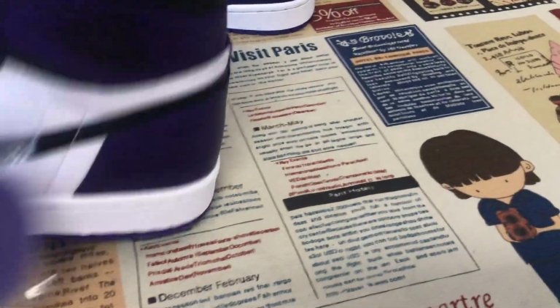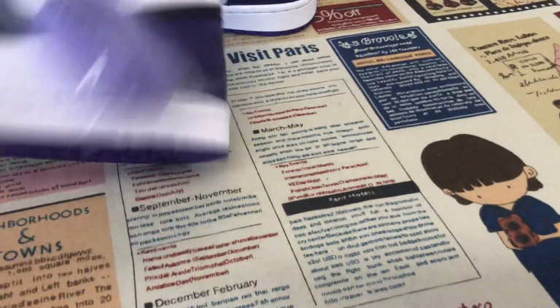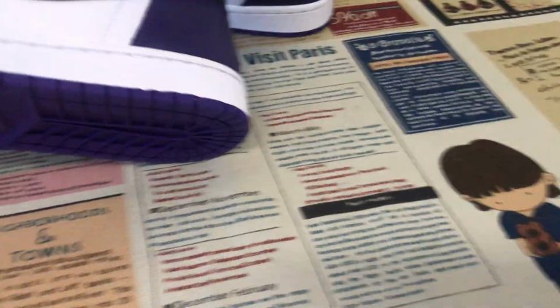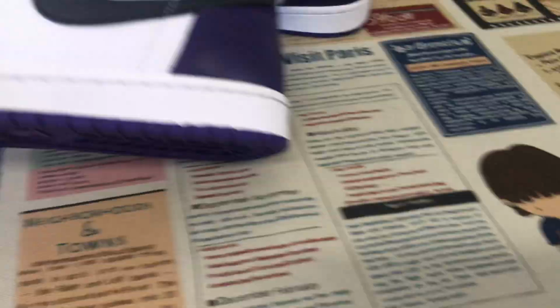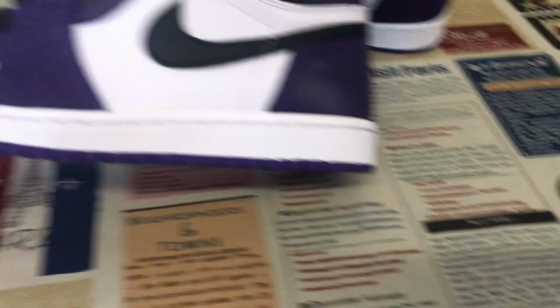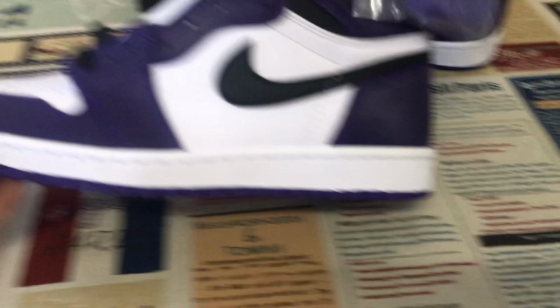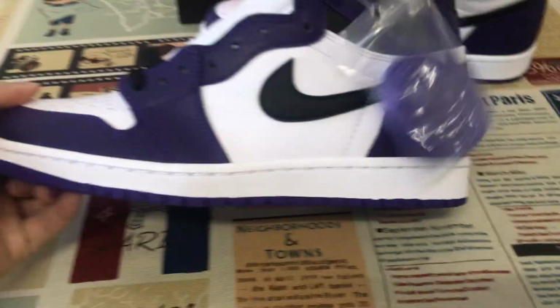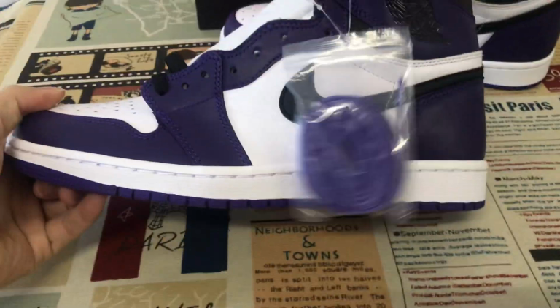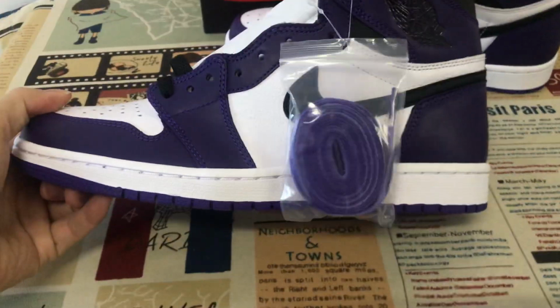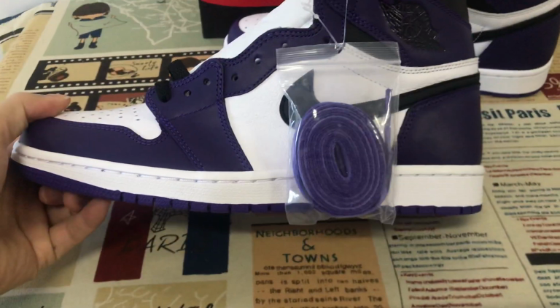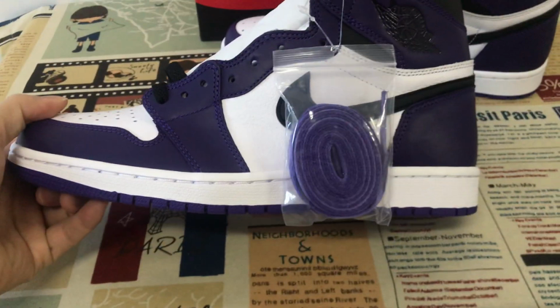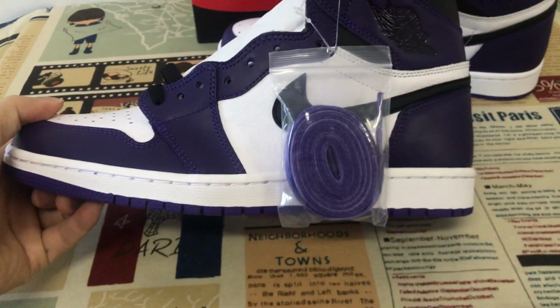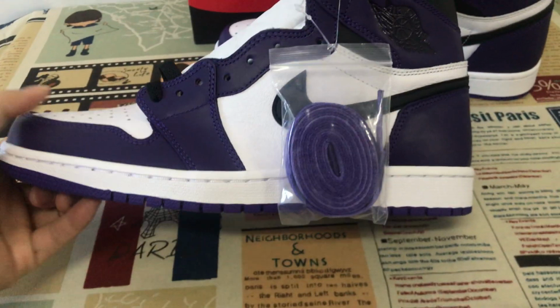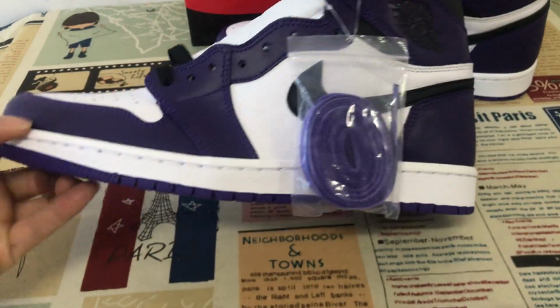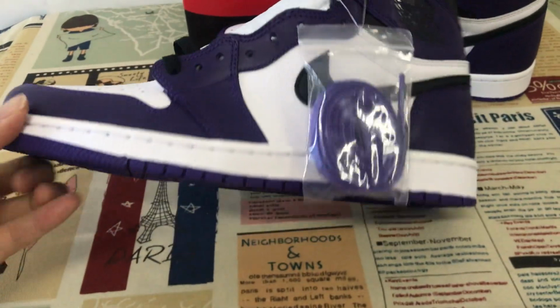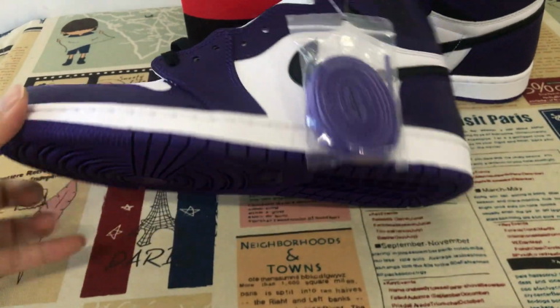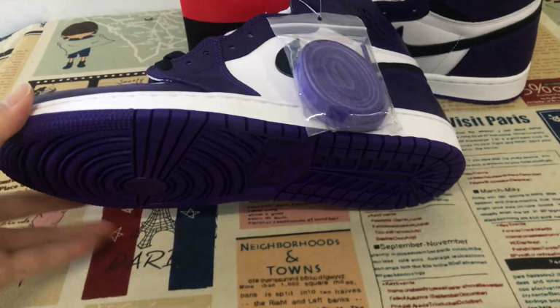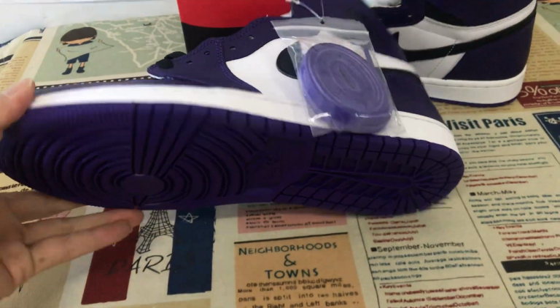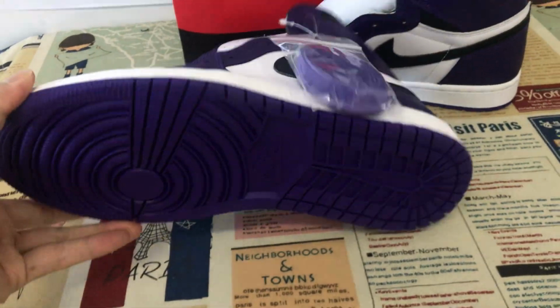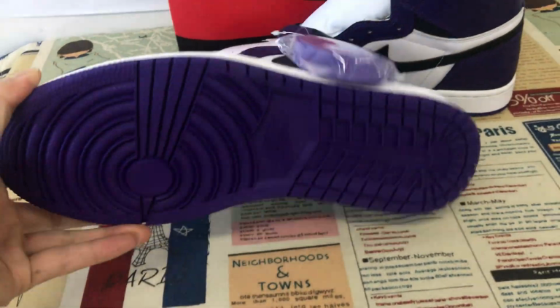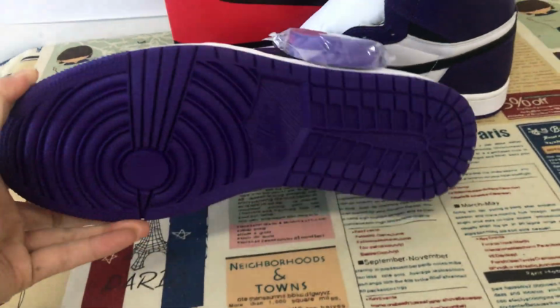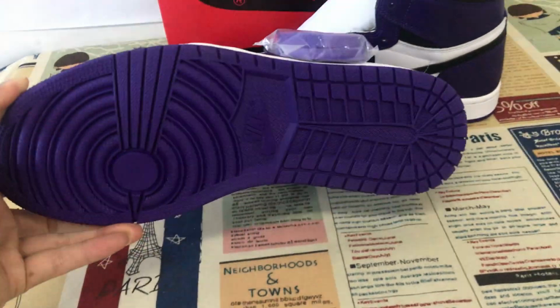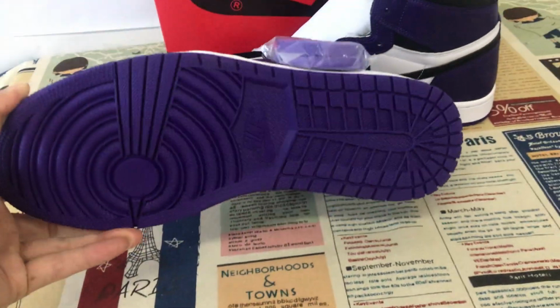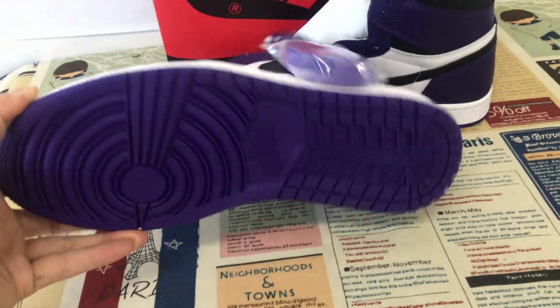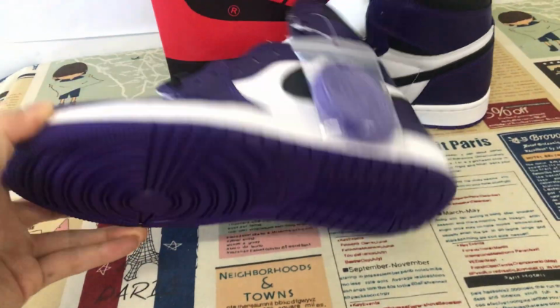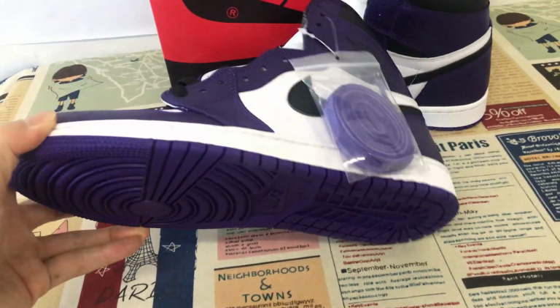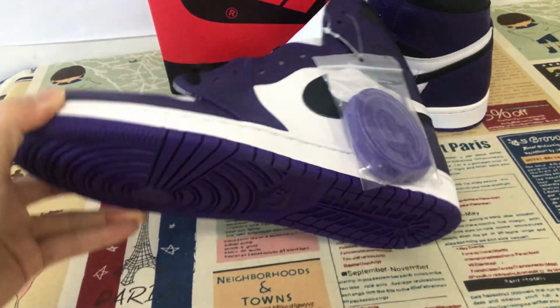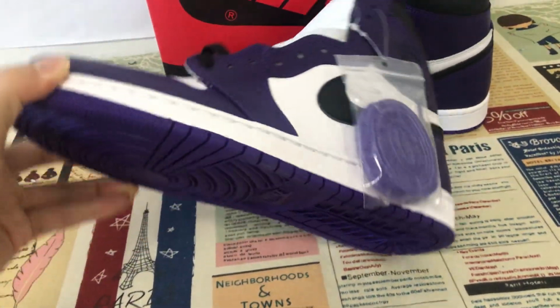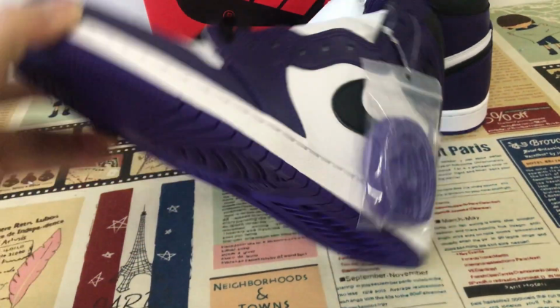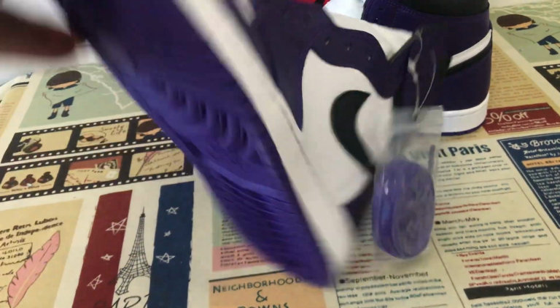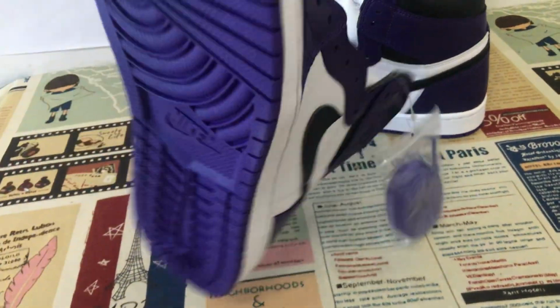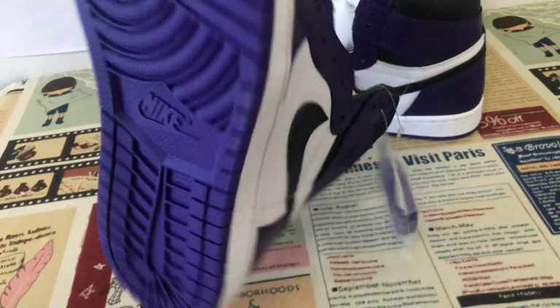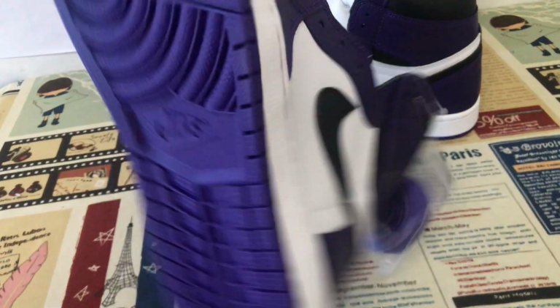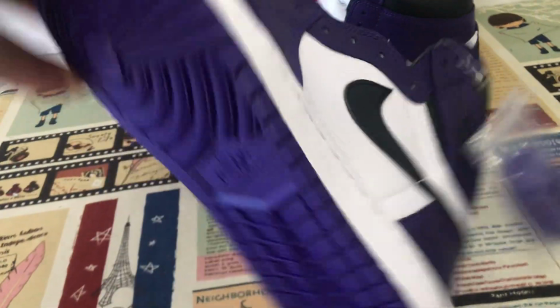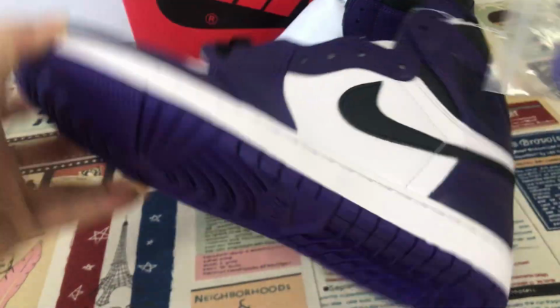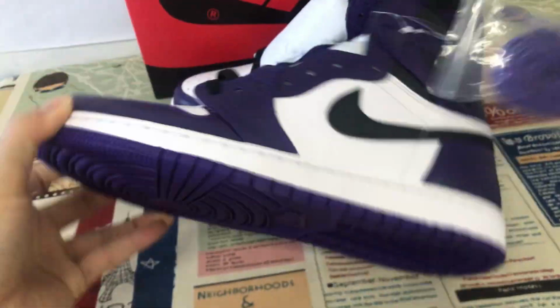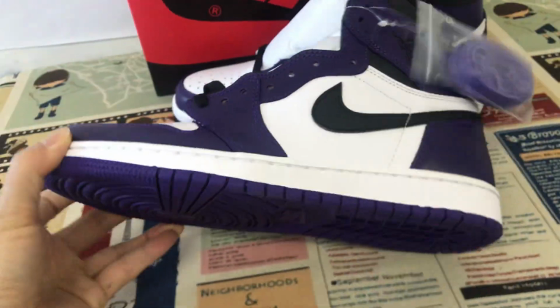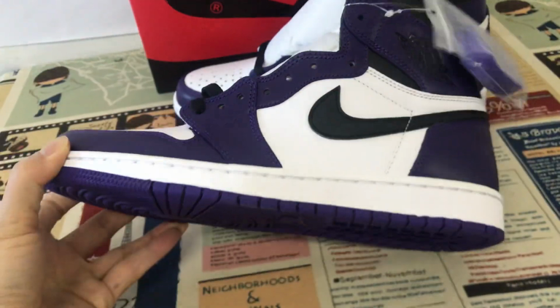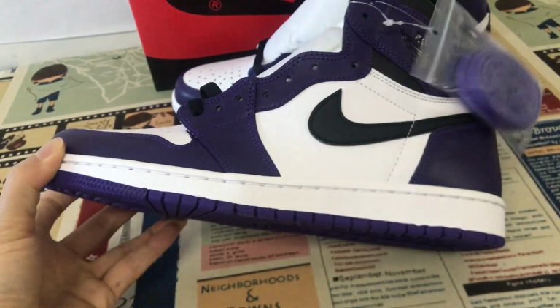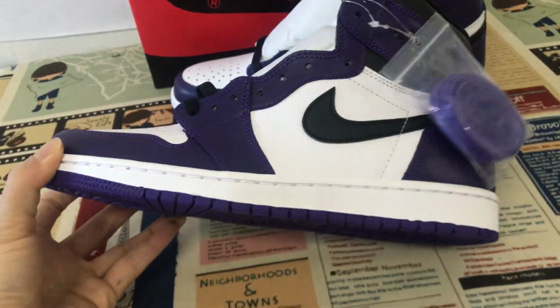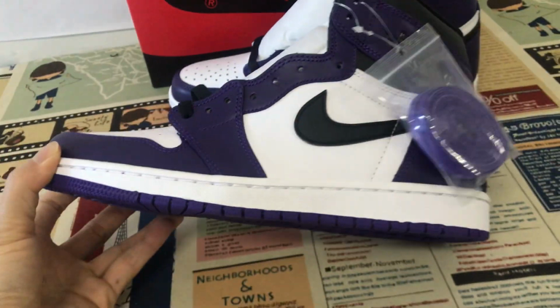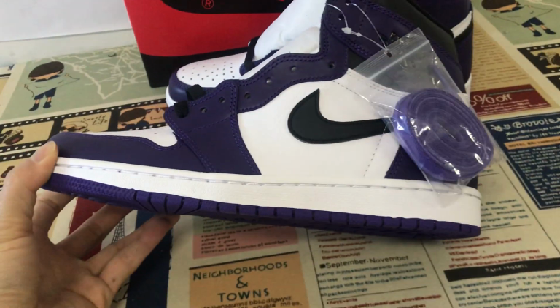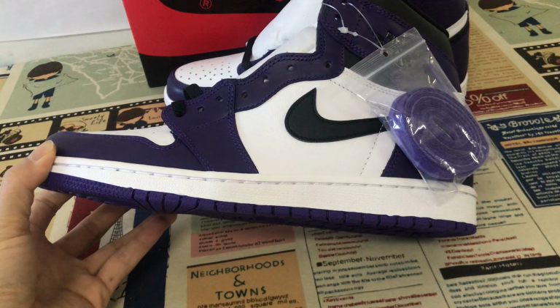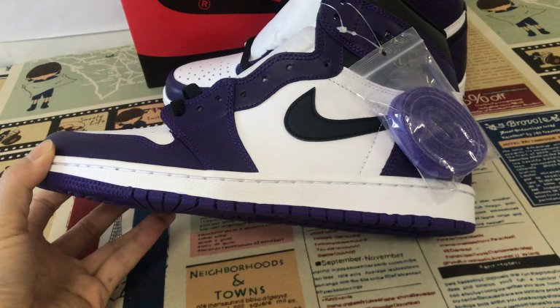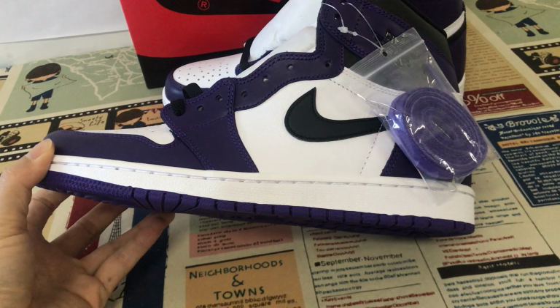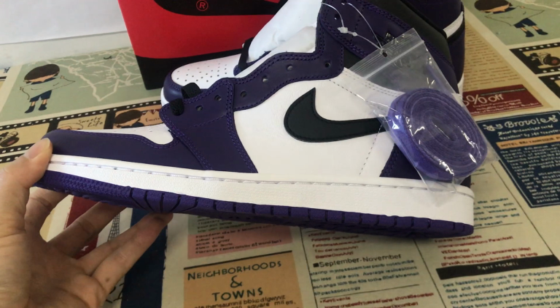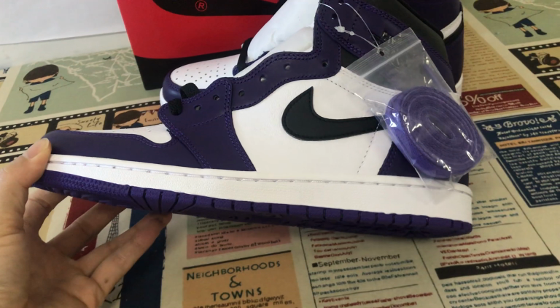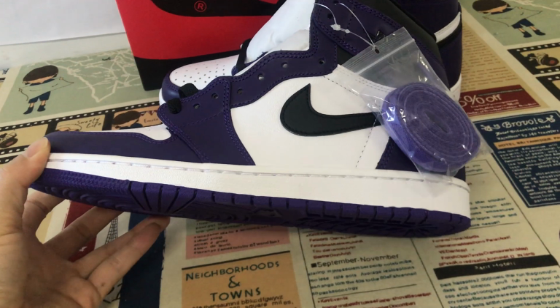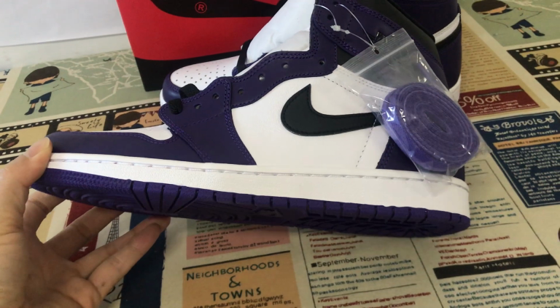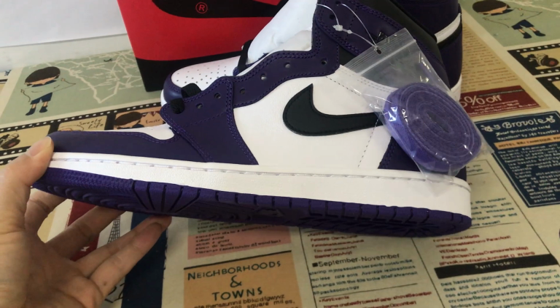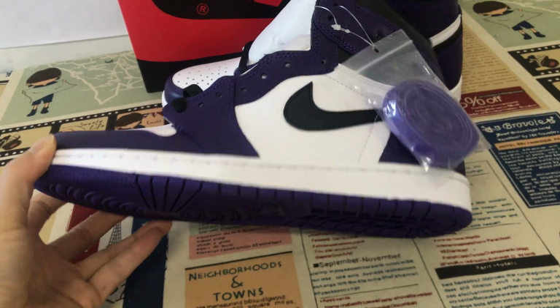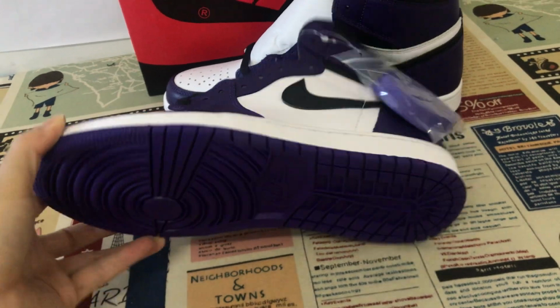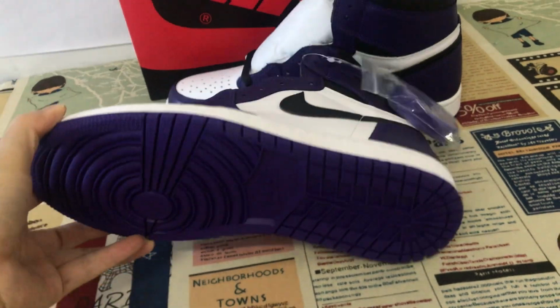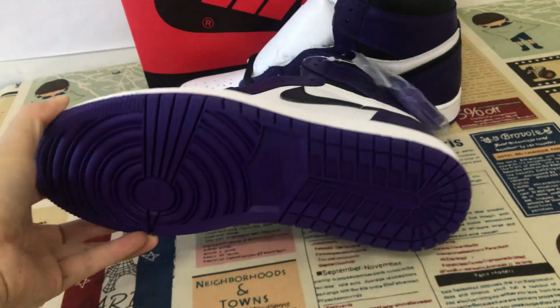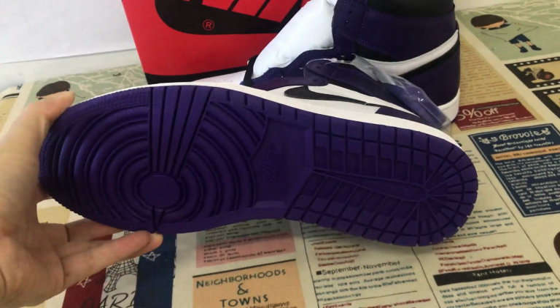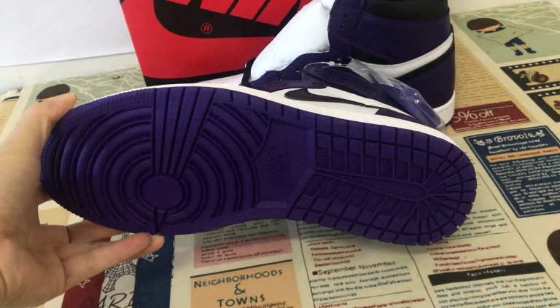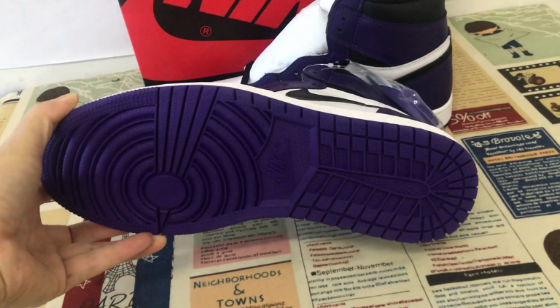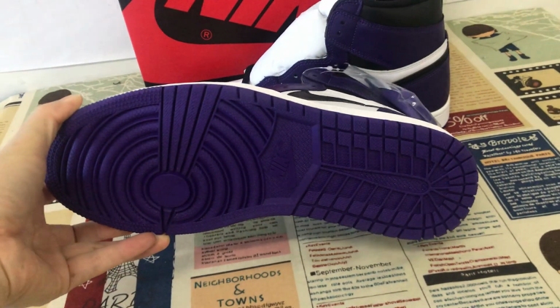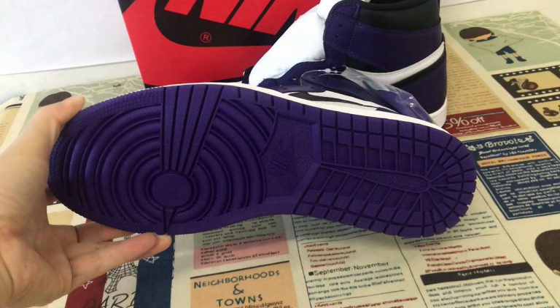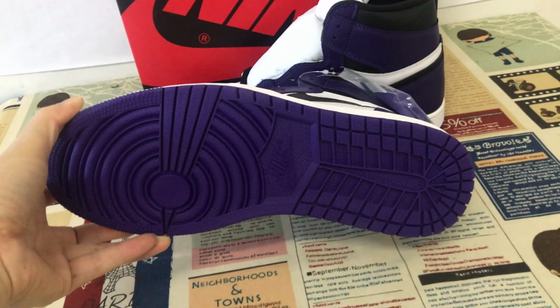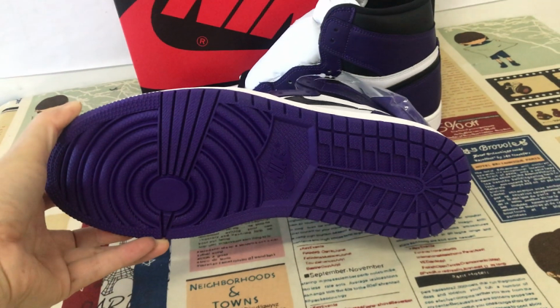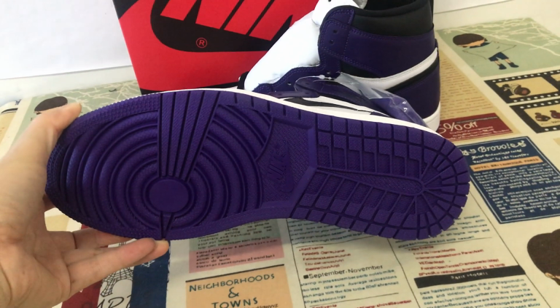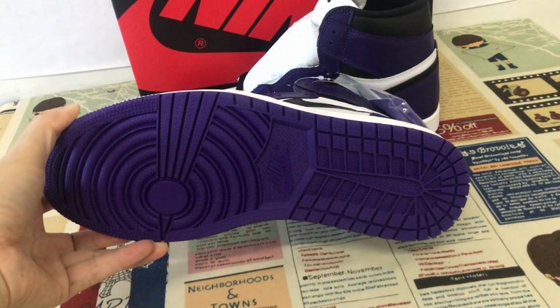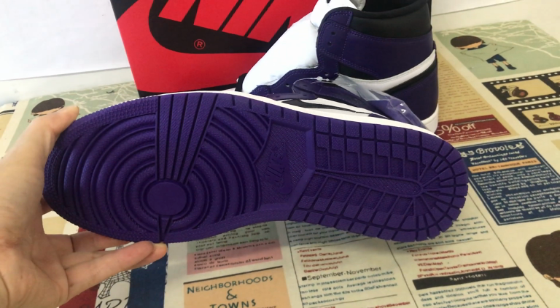White rubber also, and white rubber sidewall, purple.